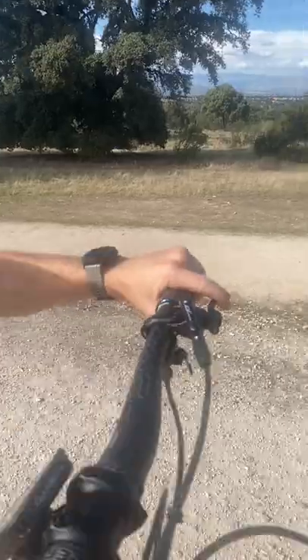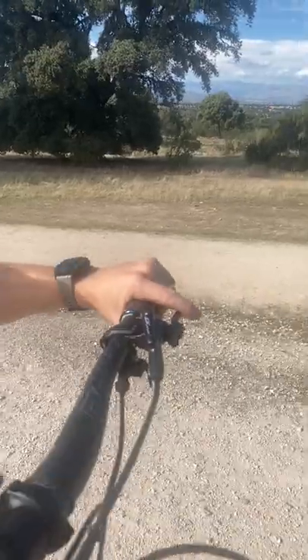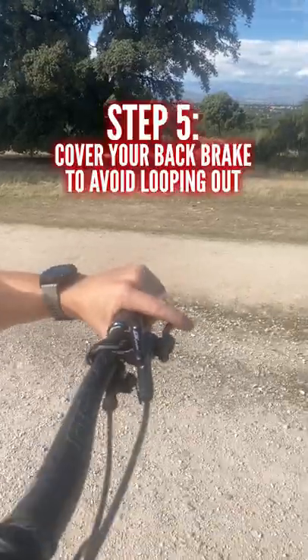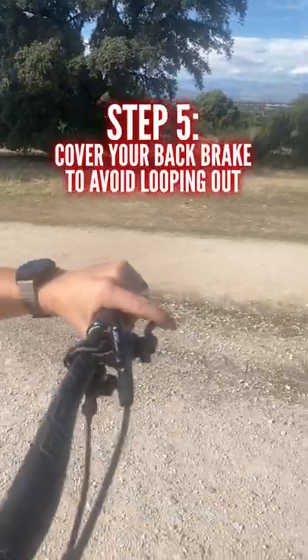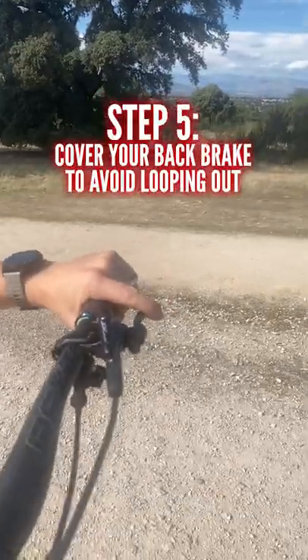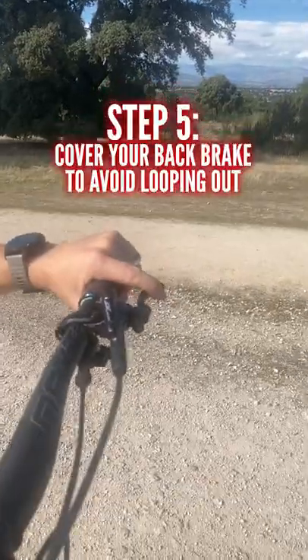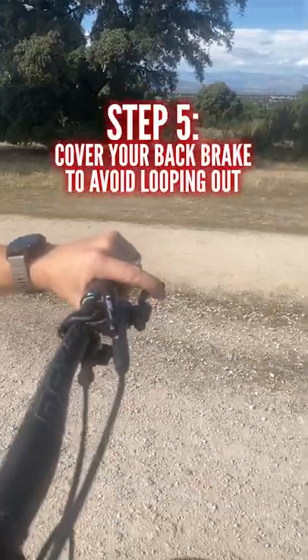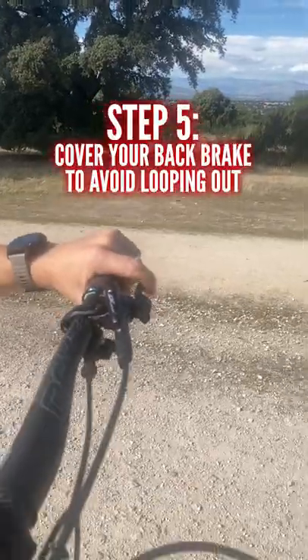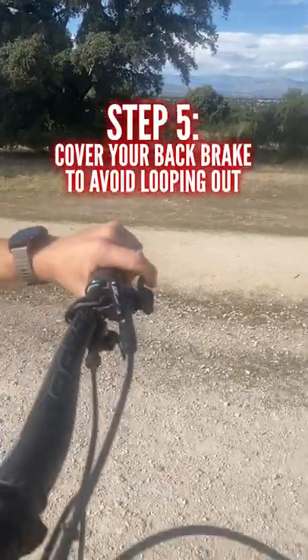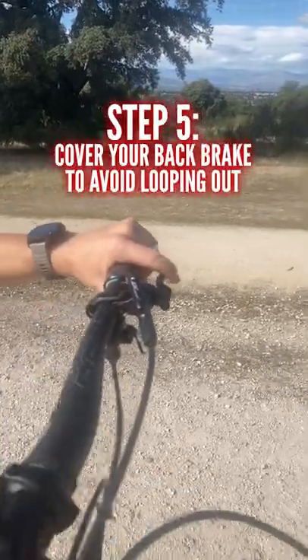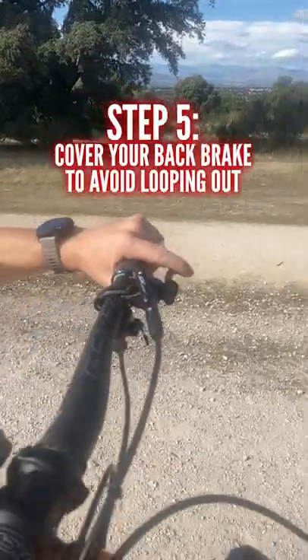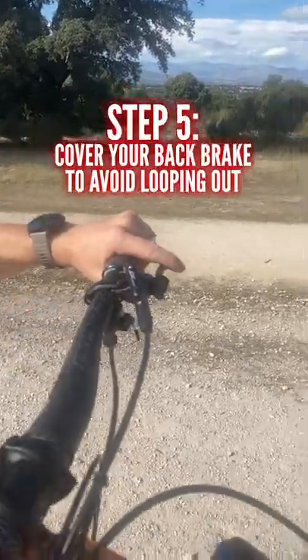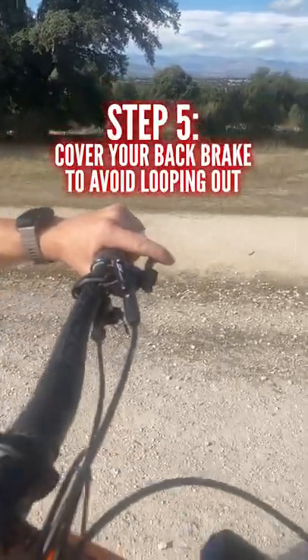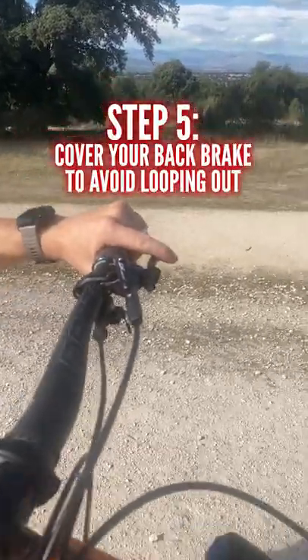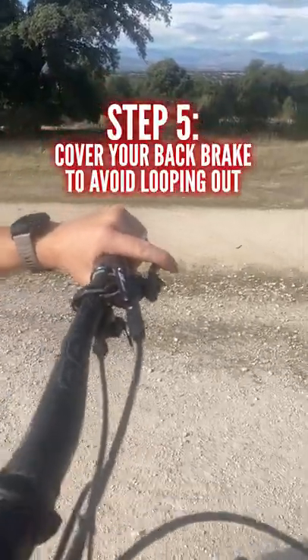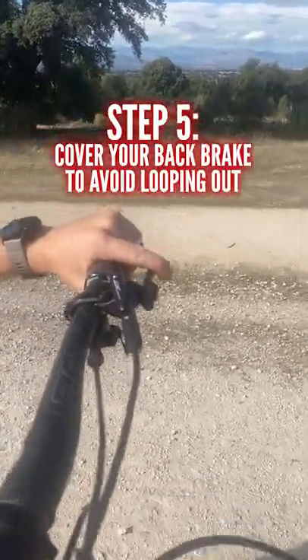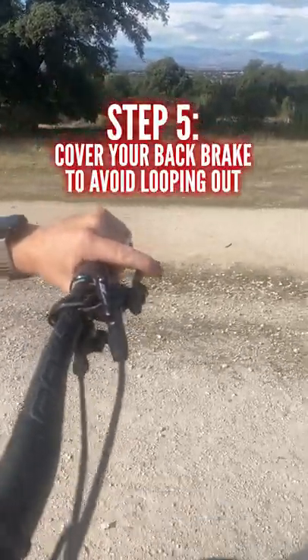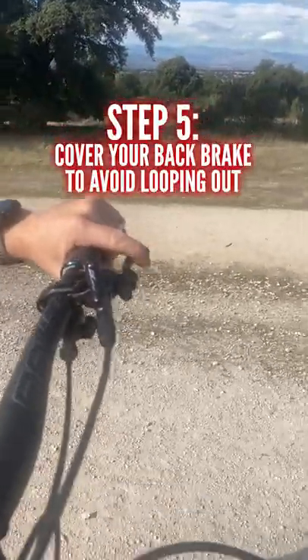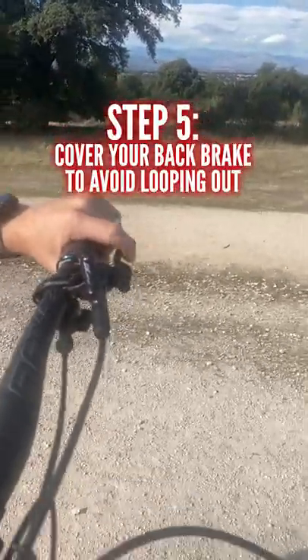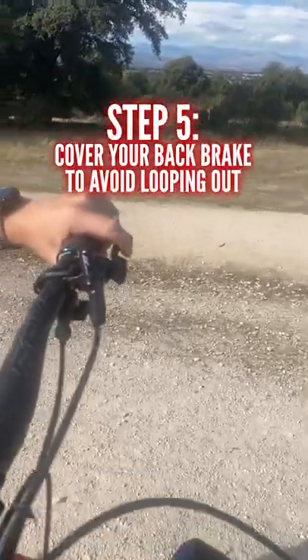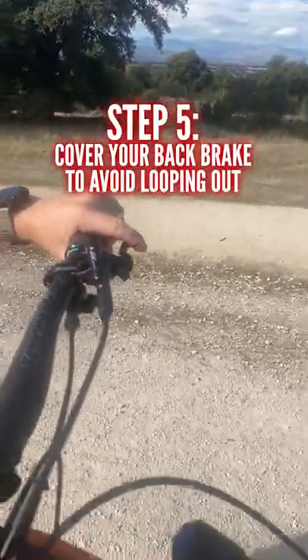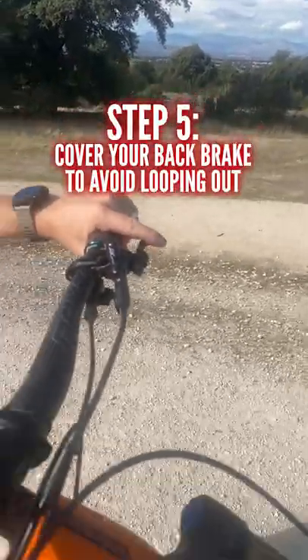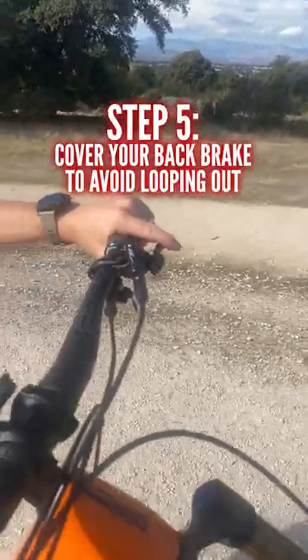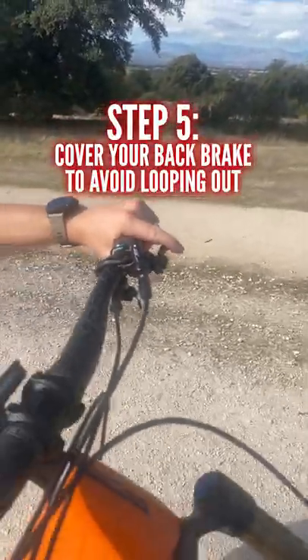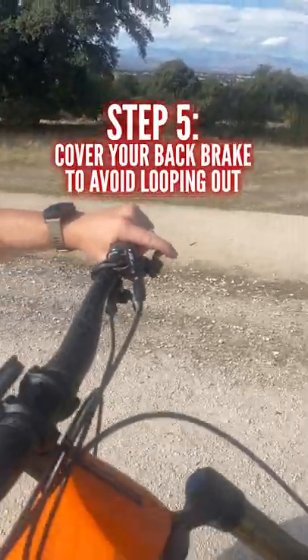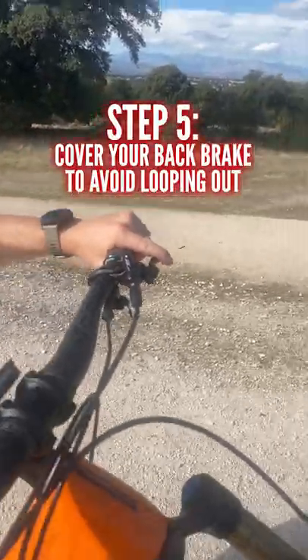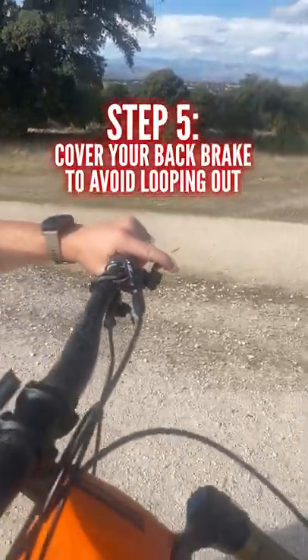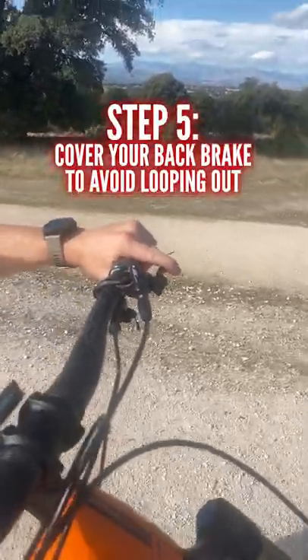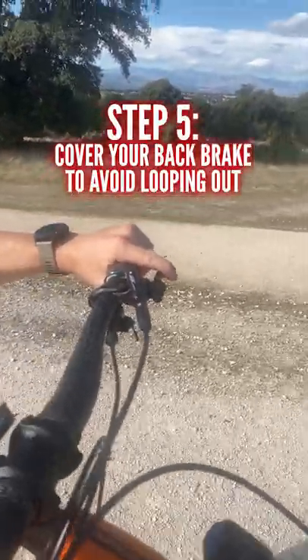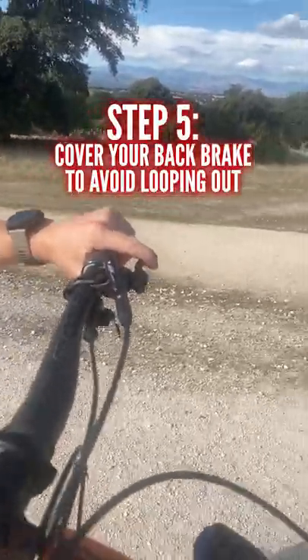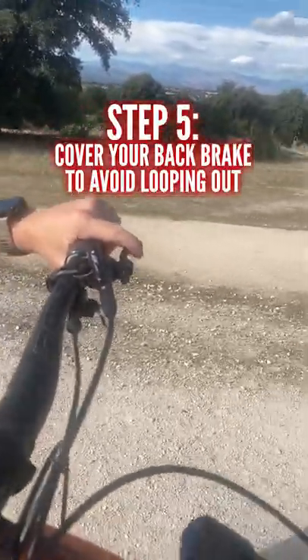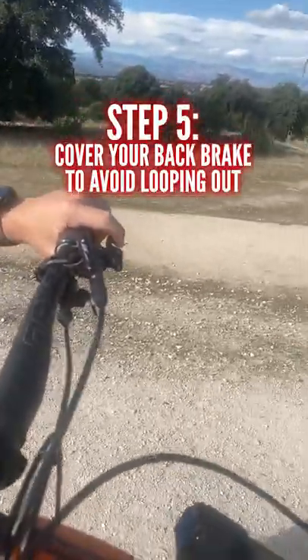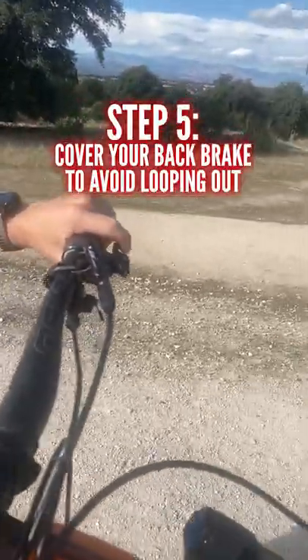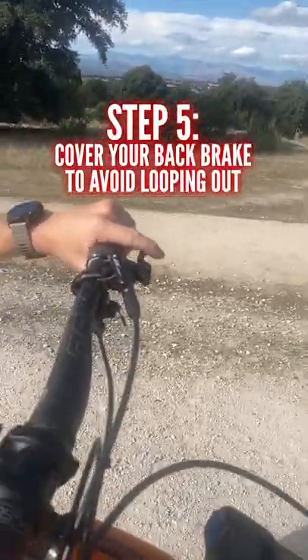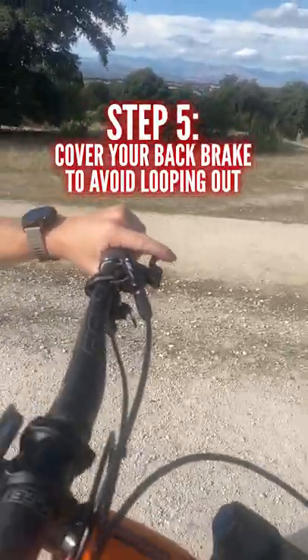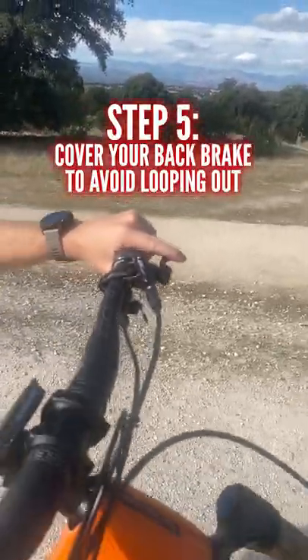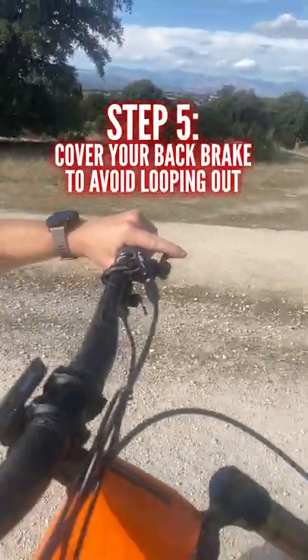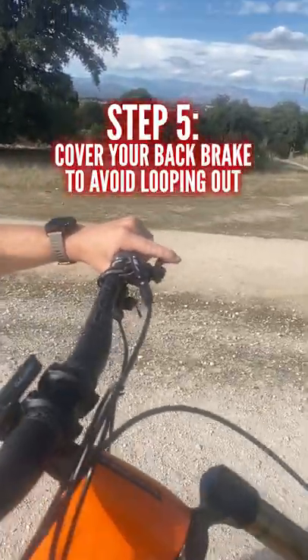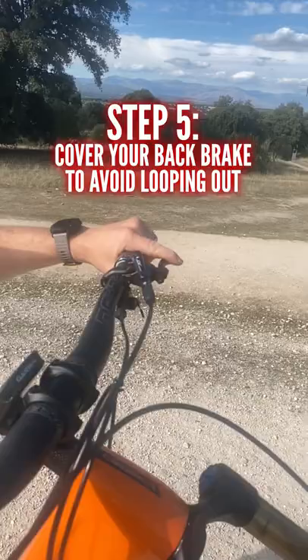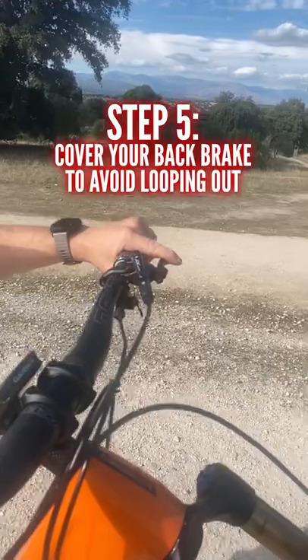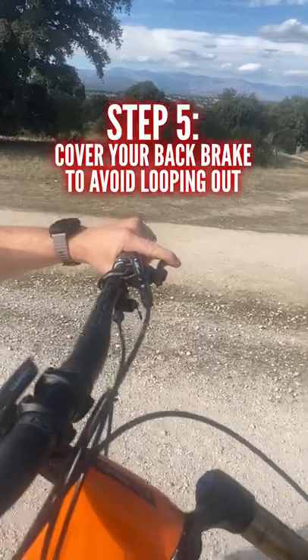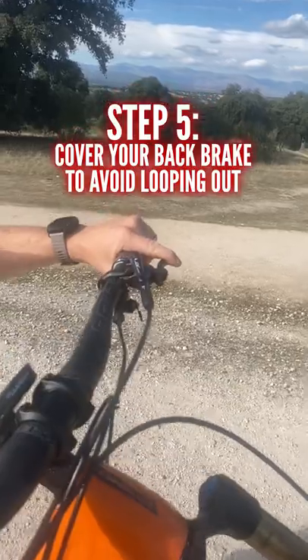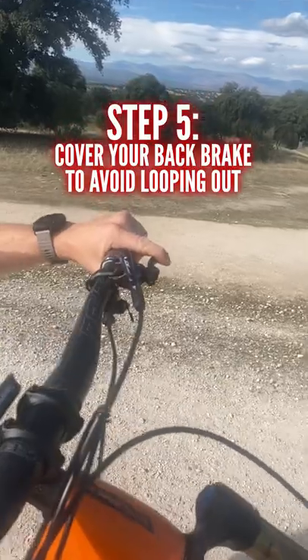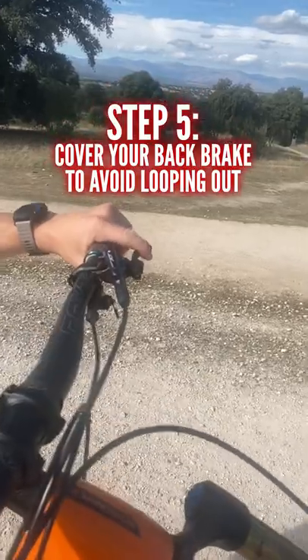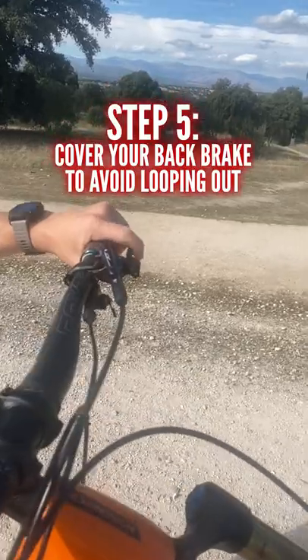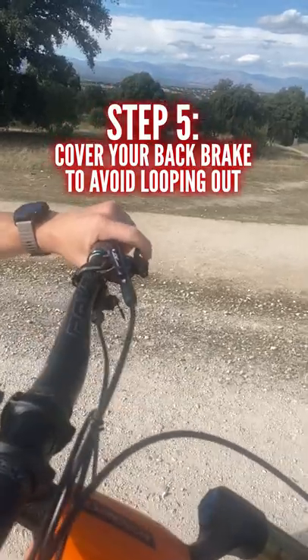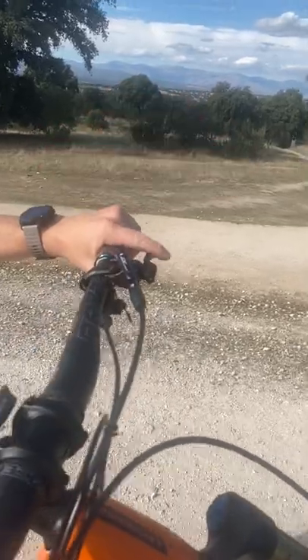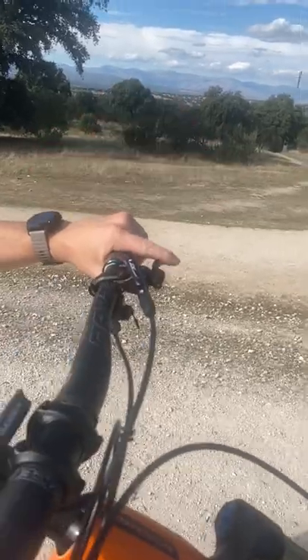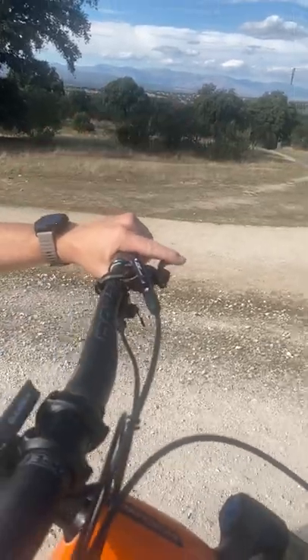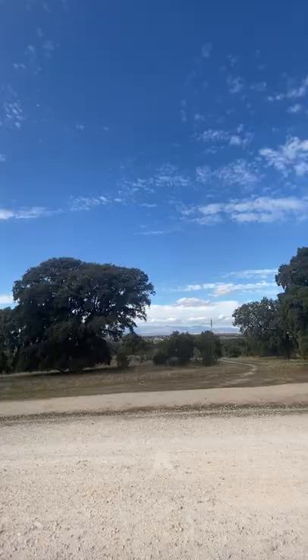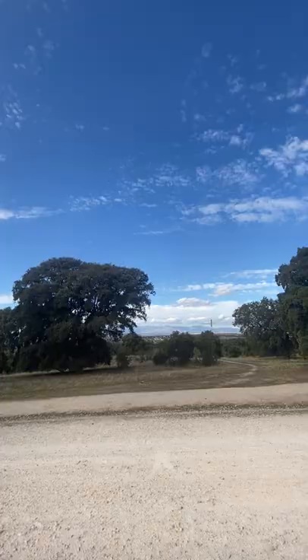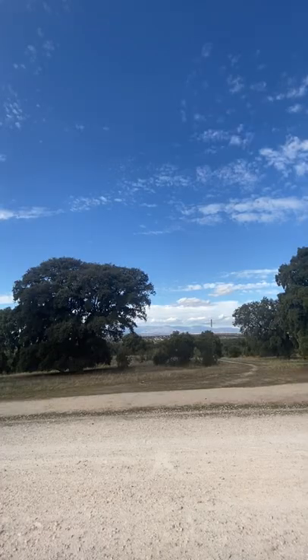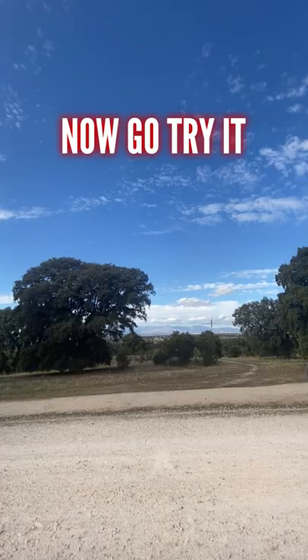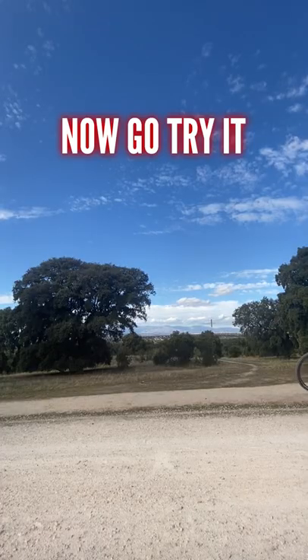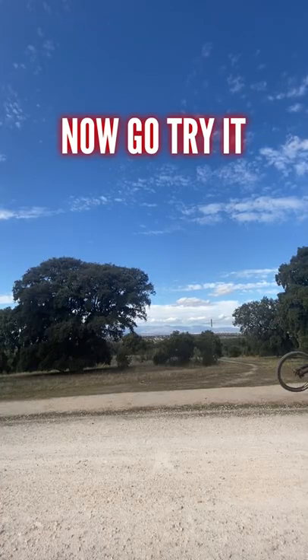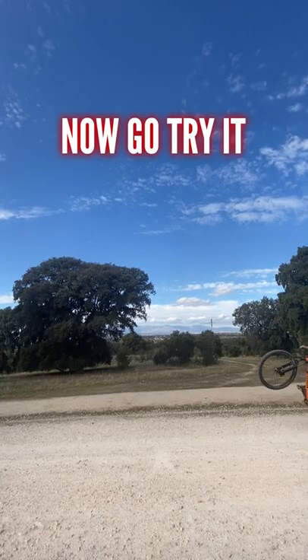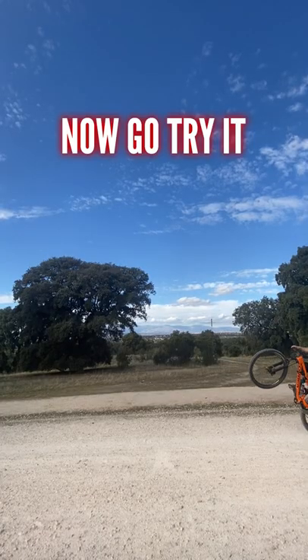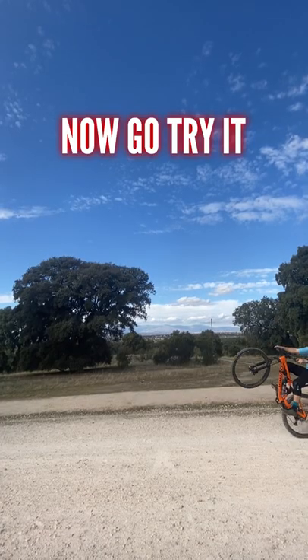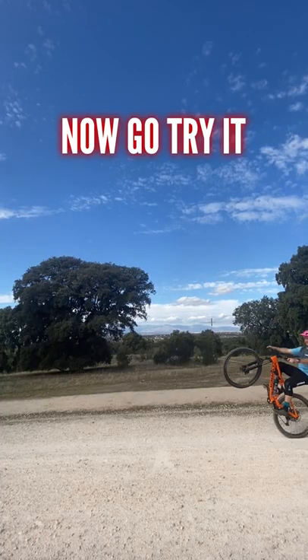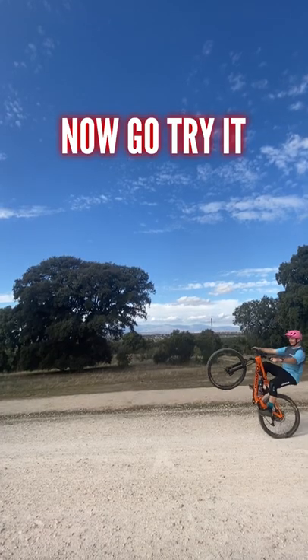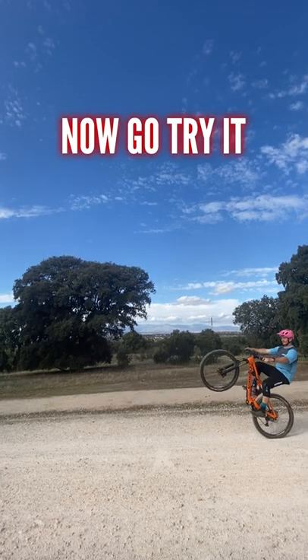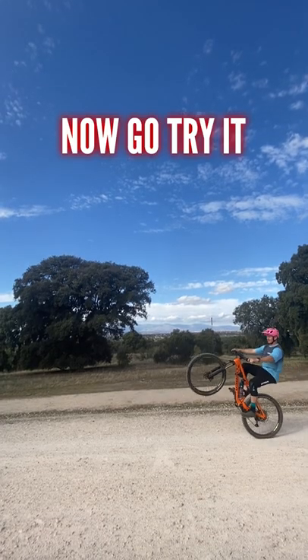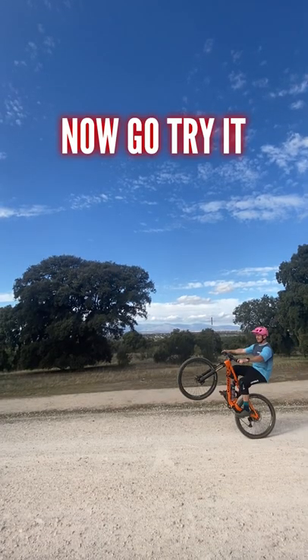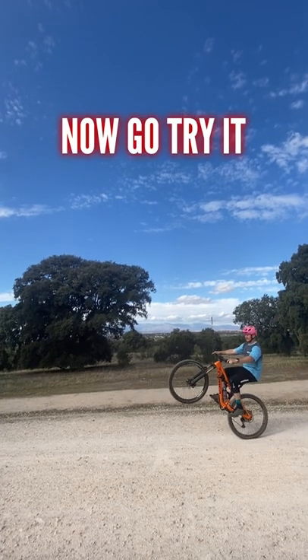Step 5: Cover your back brake to avoid looping out. Now go try it!